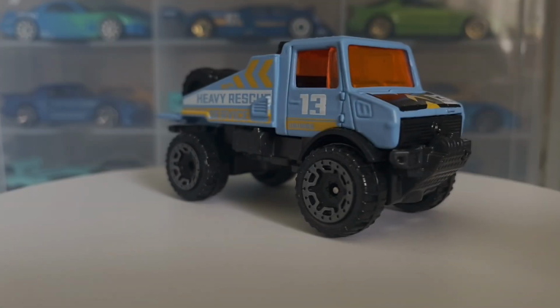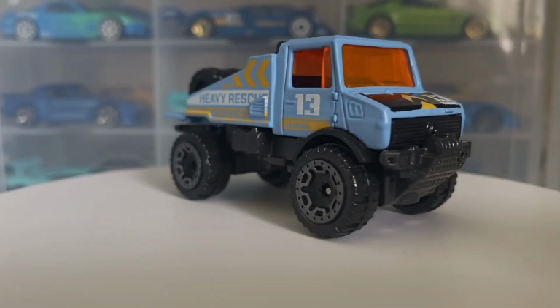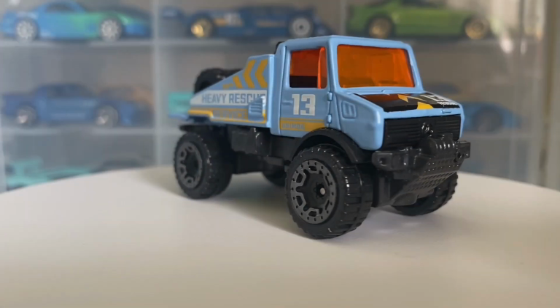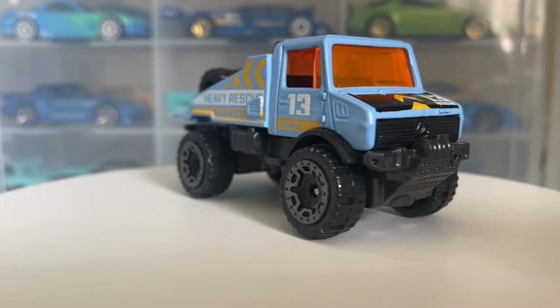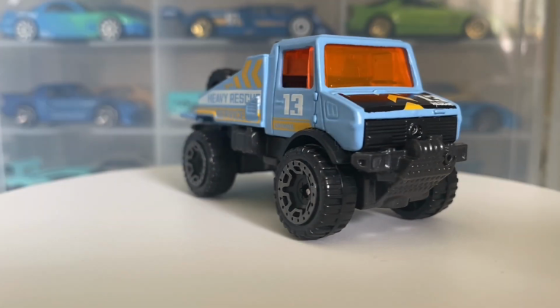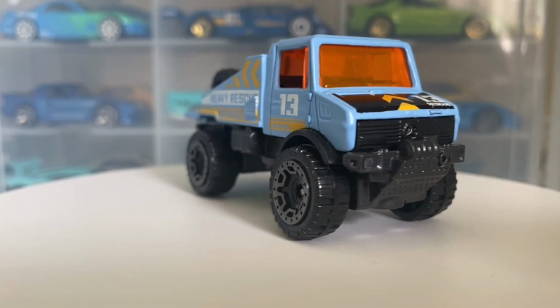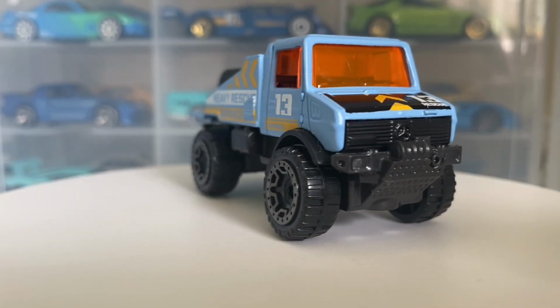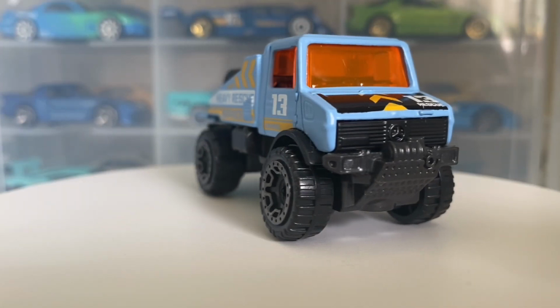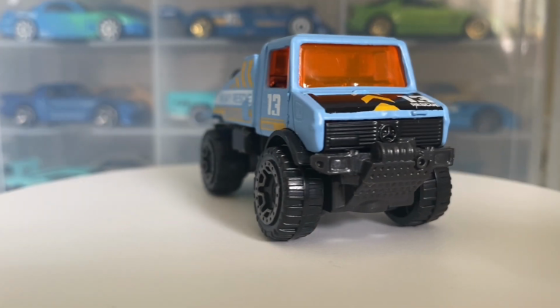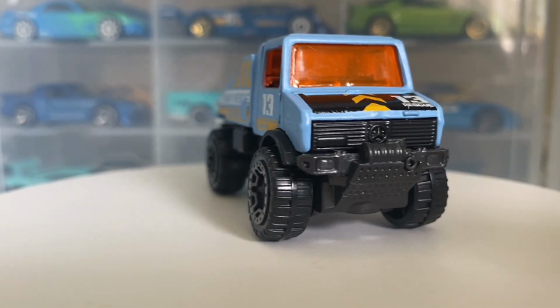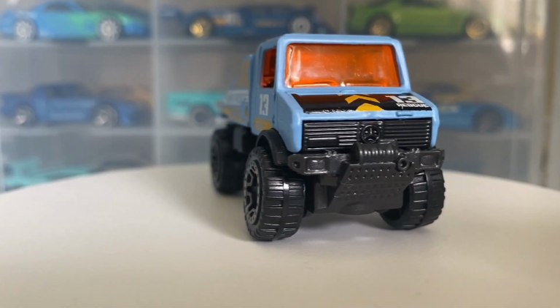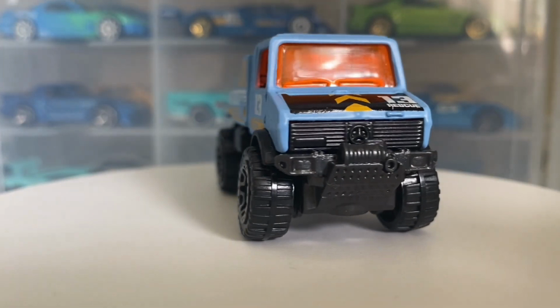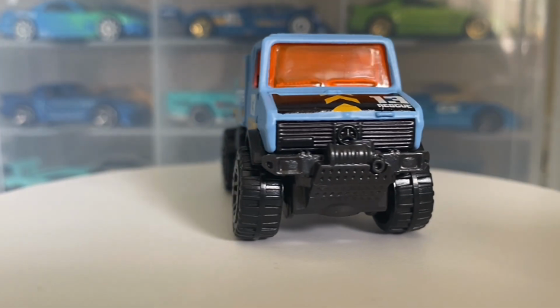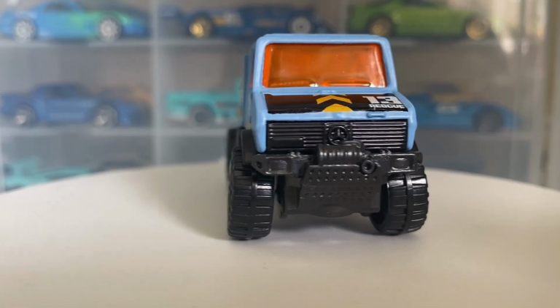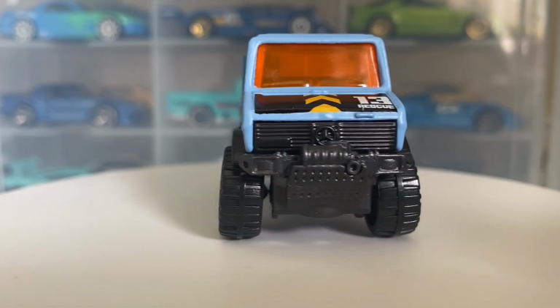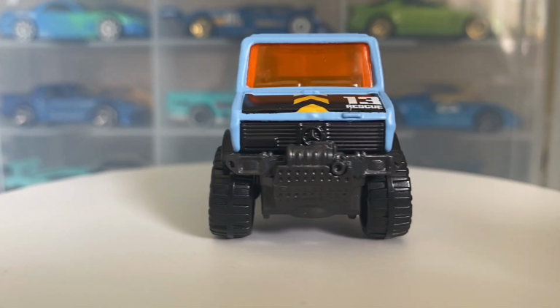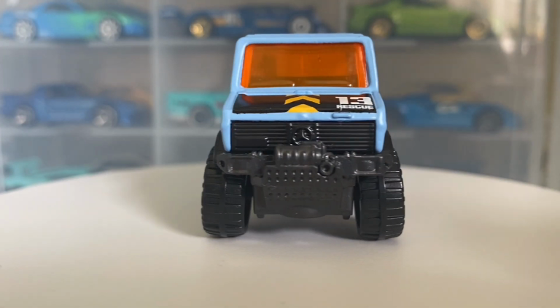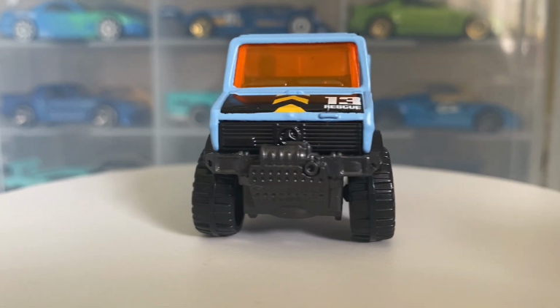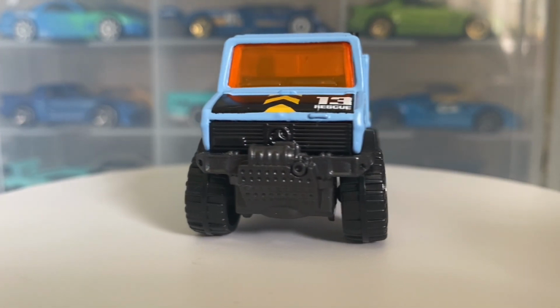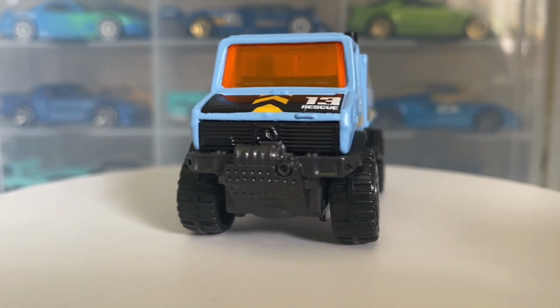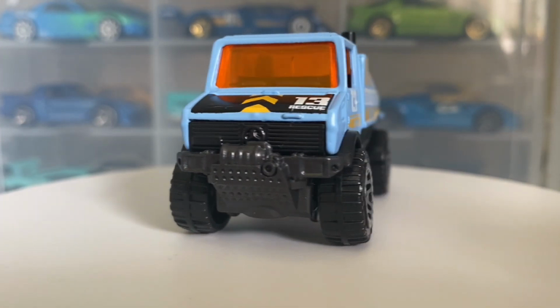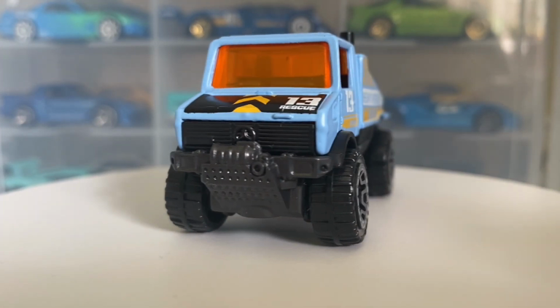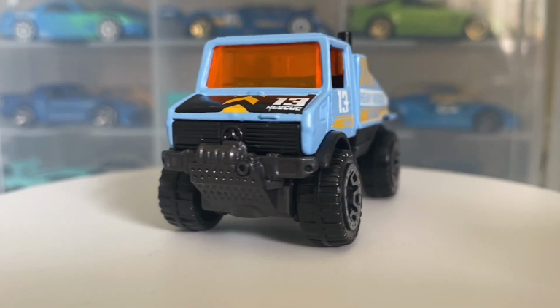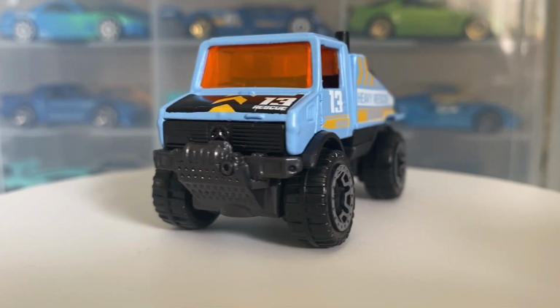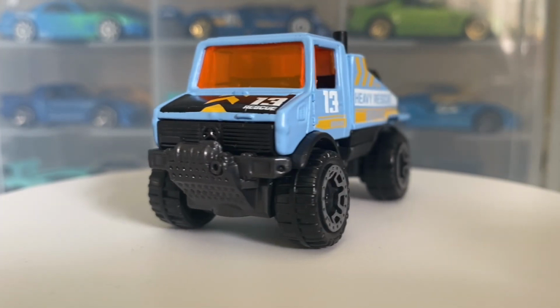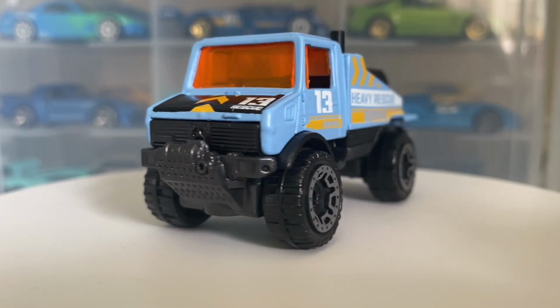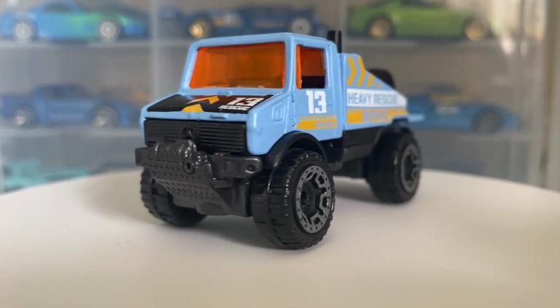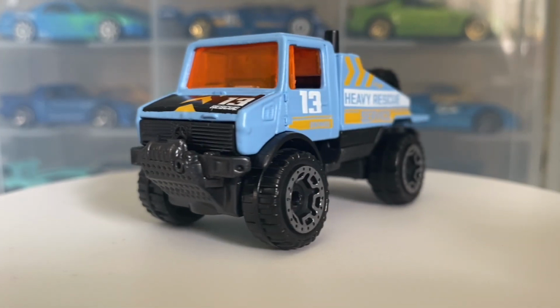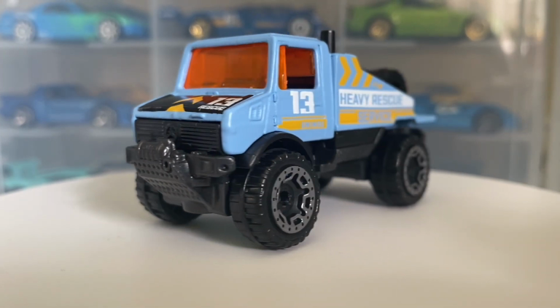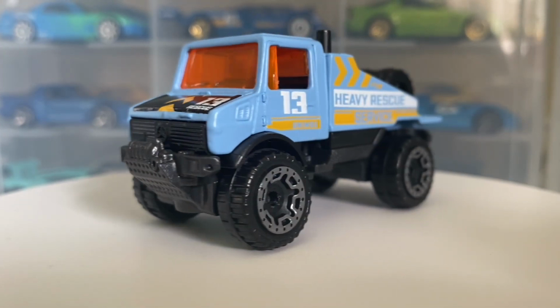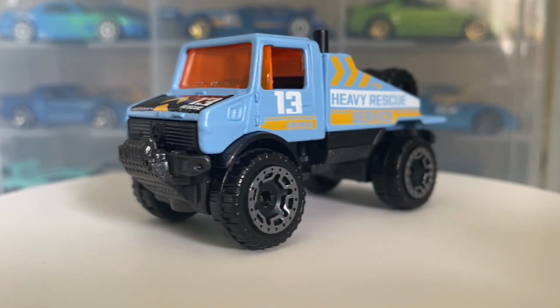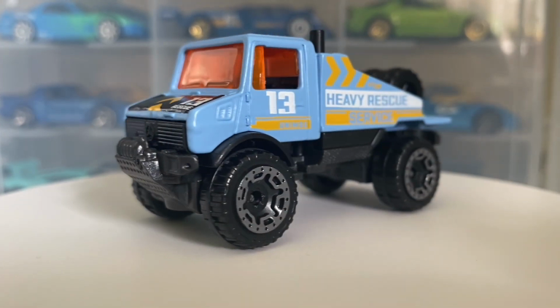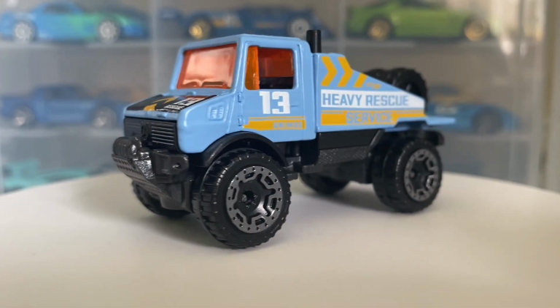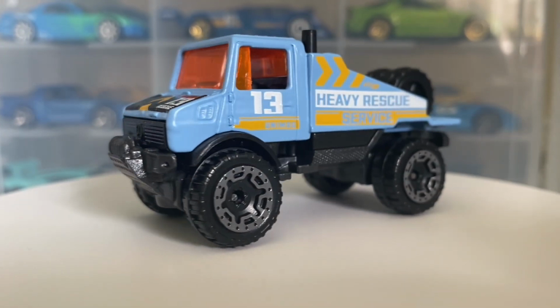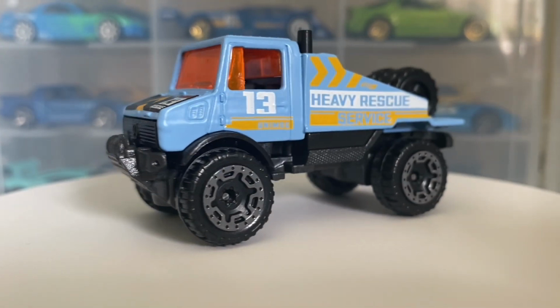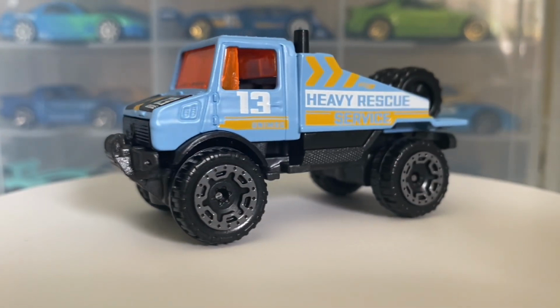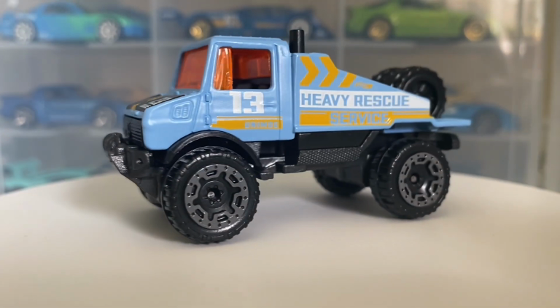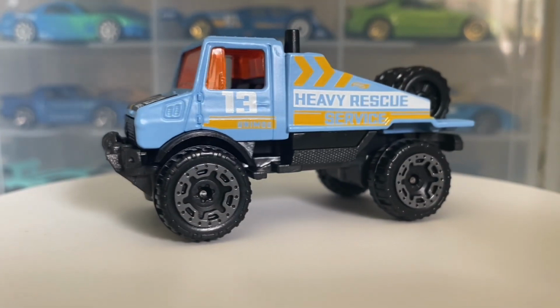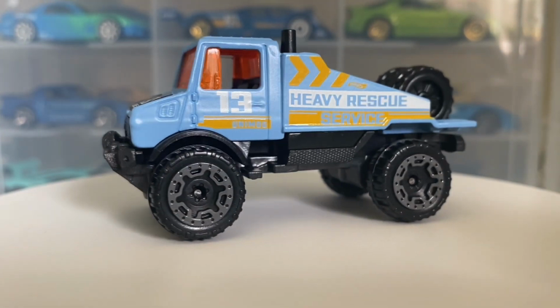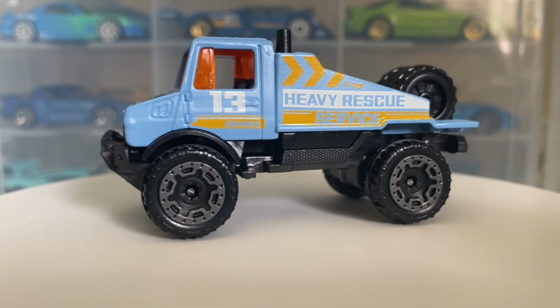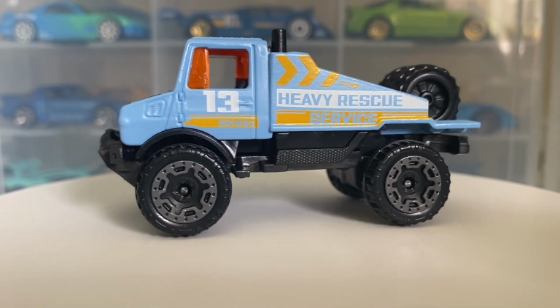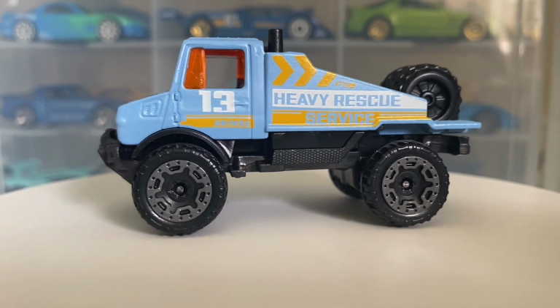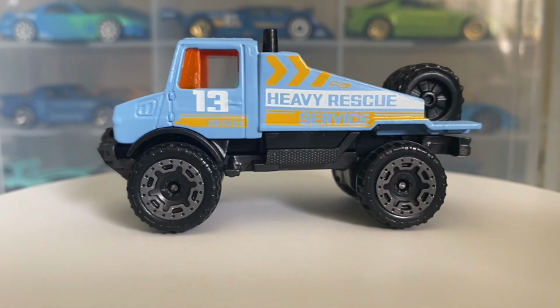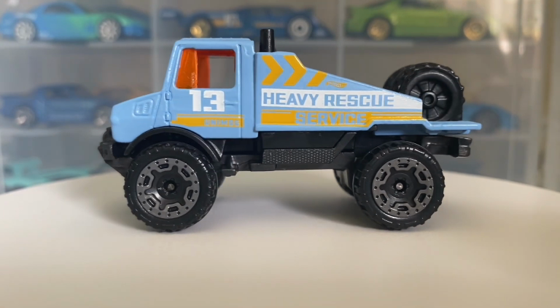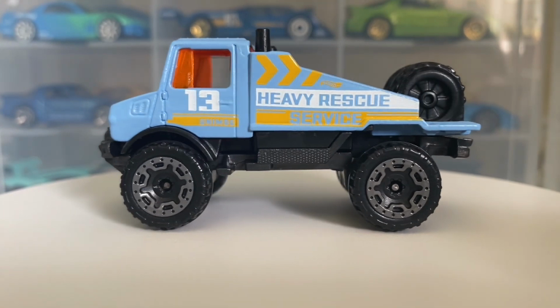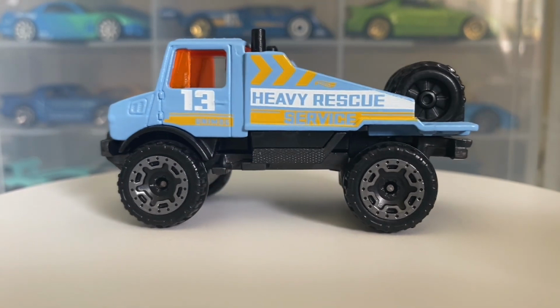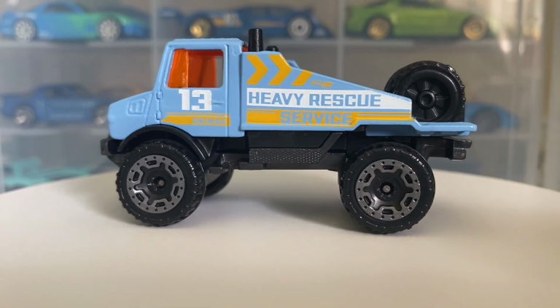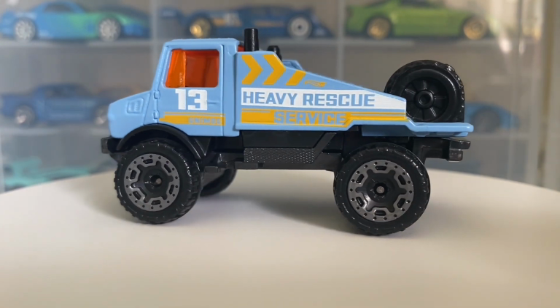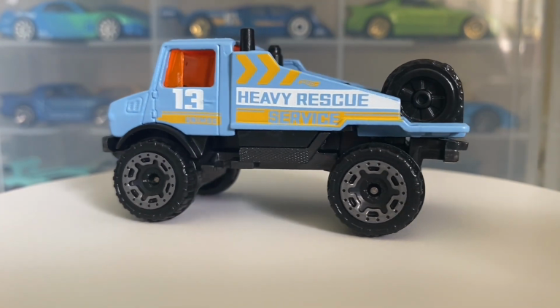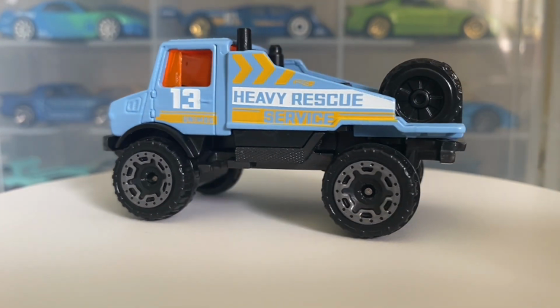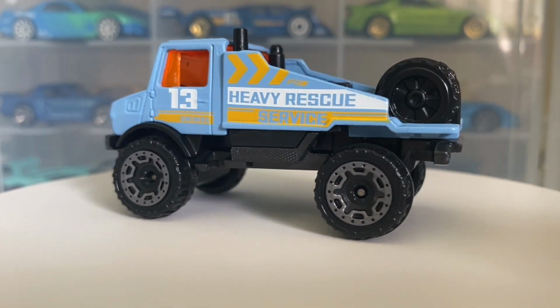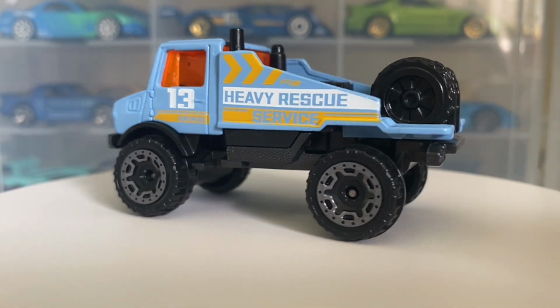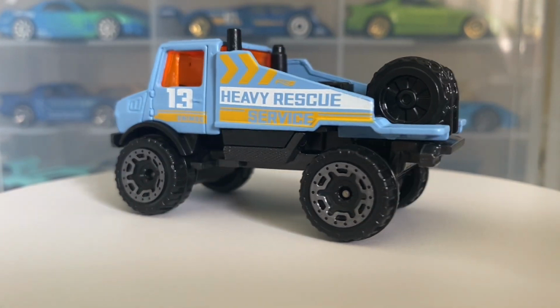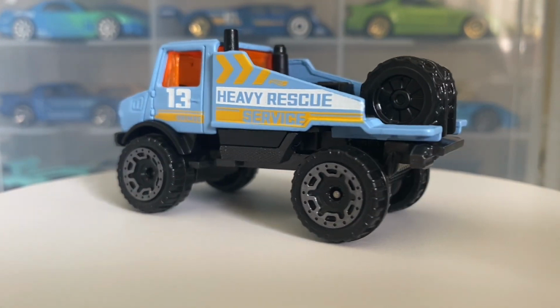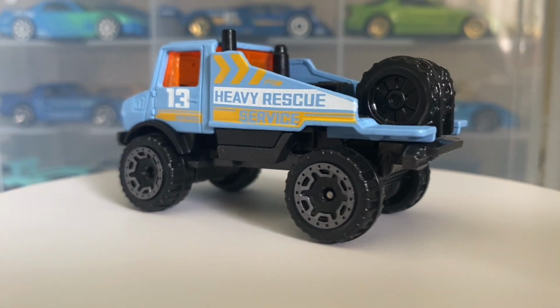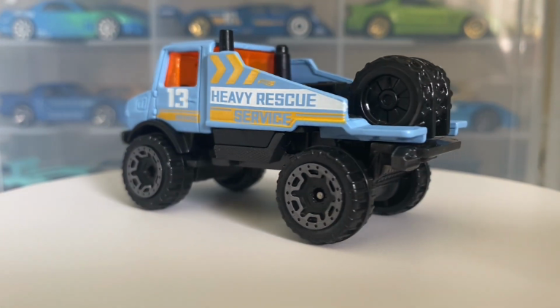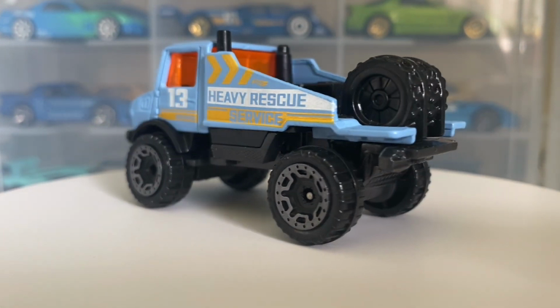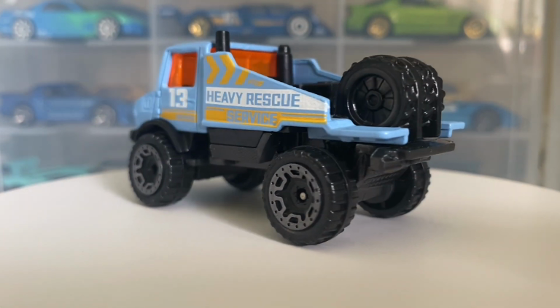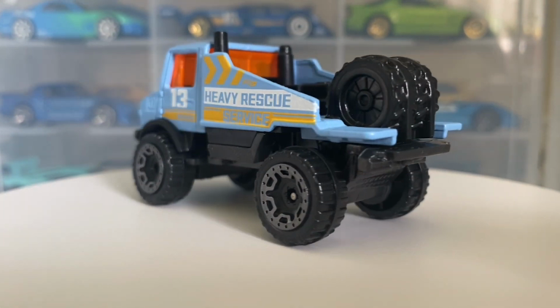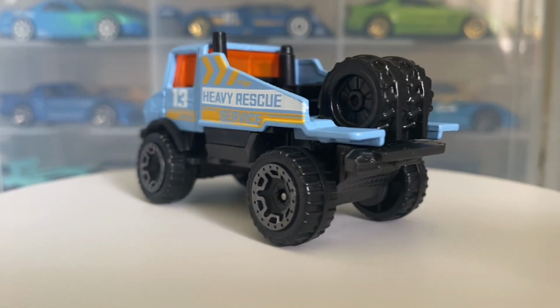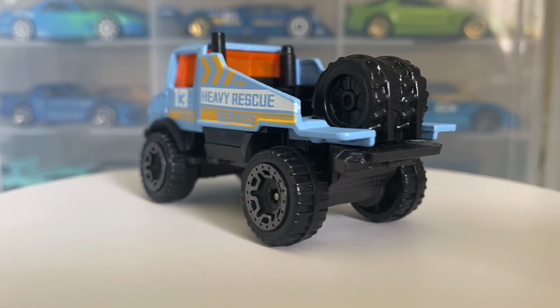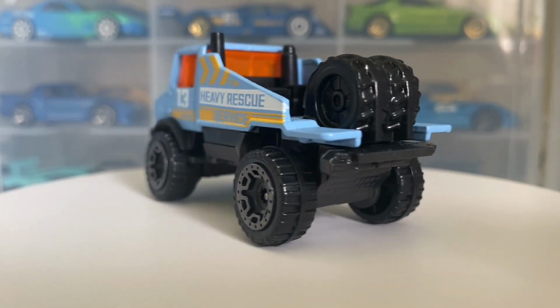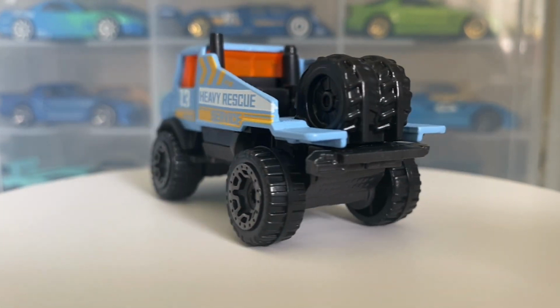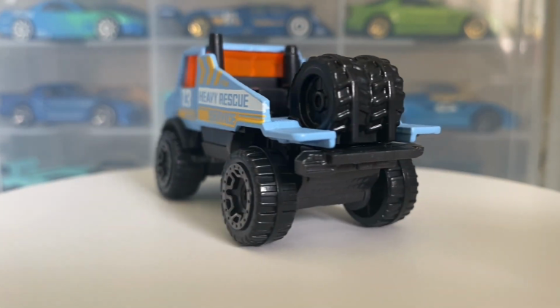Hello everybody, this is another Hot Wheels Collector video. Today we are looking at the Mercedes-Benz Unimog 1300L.